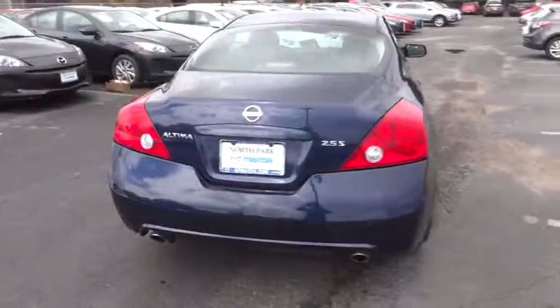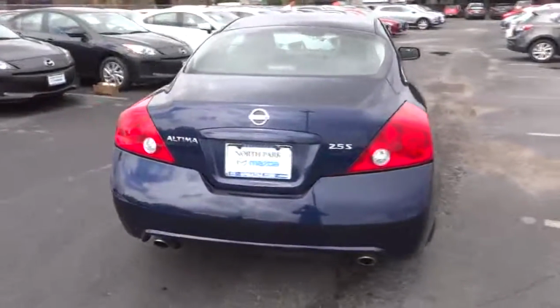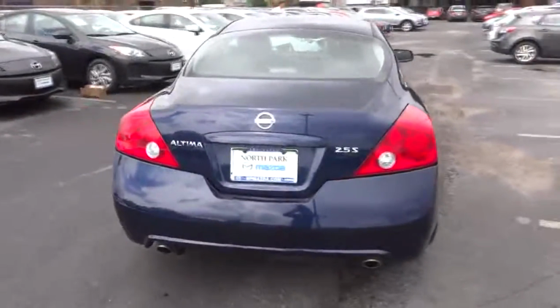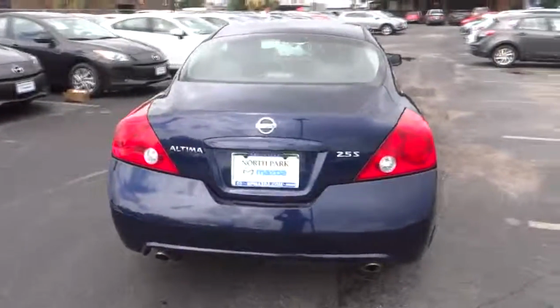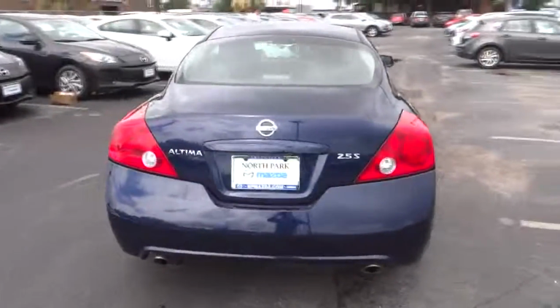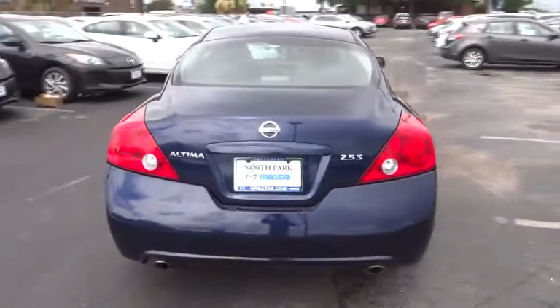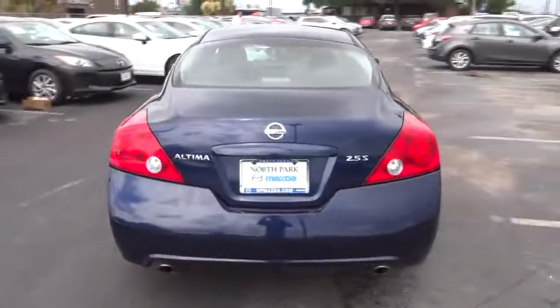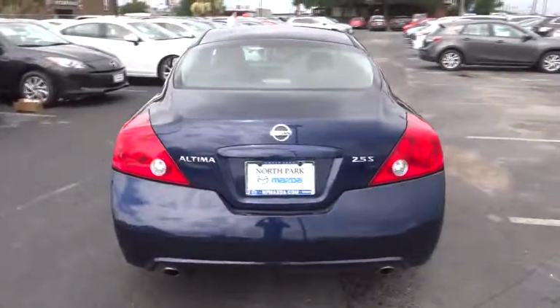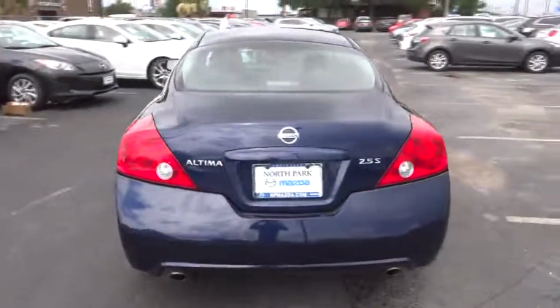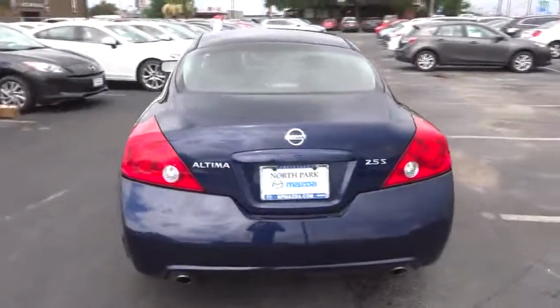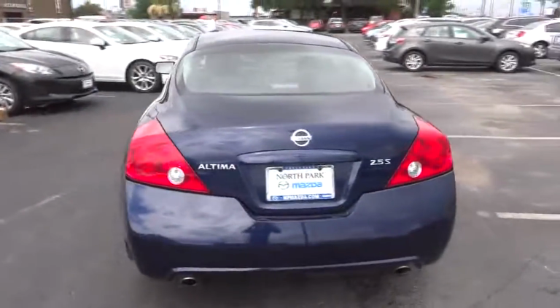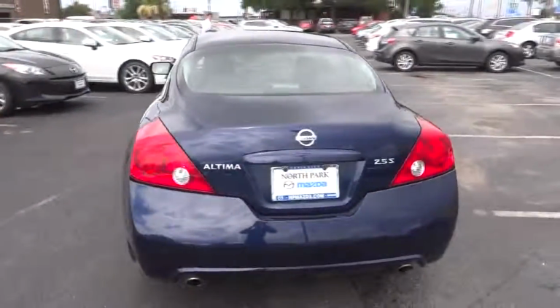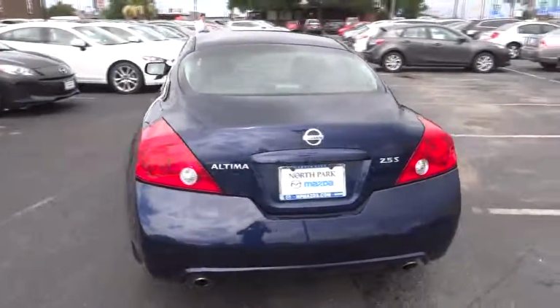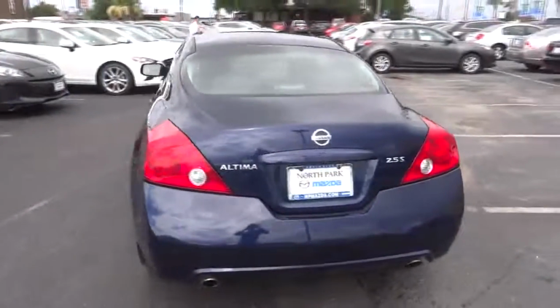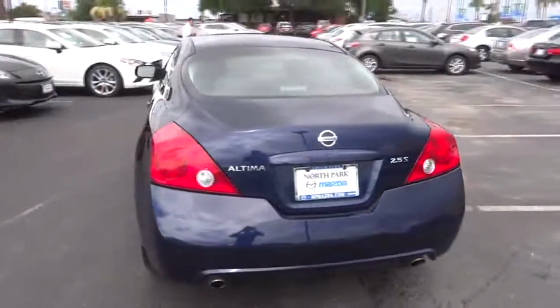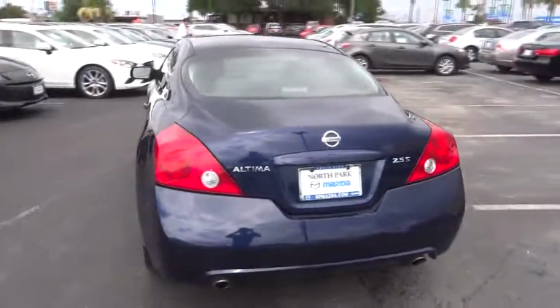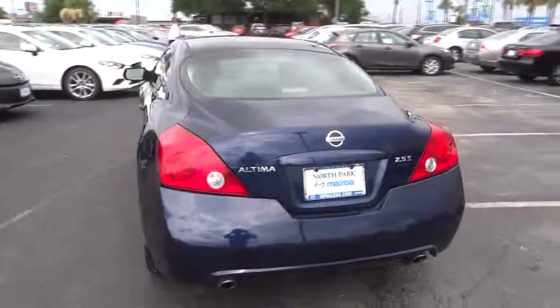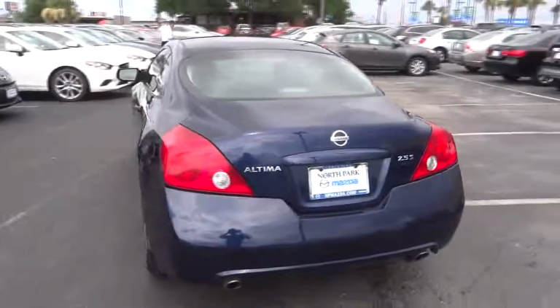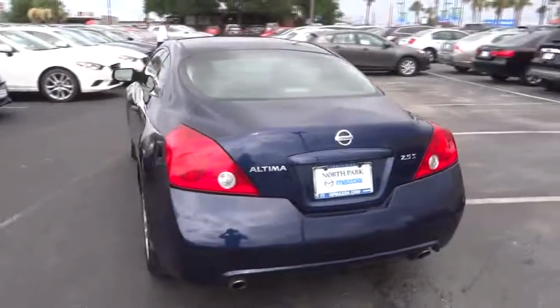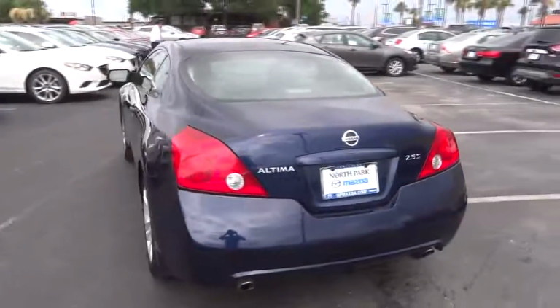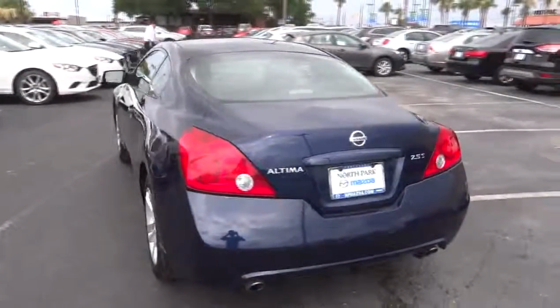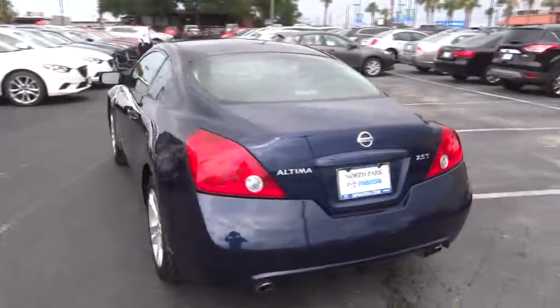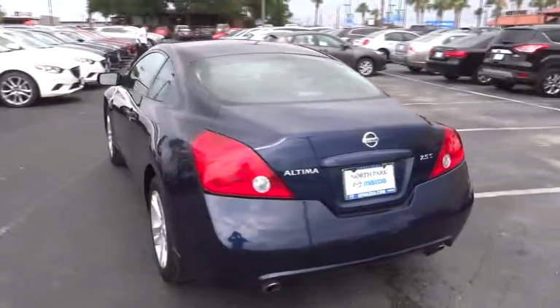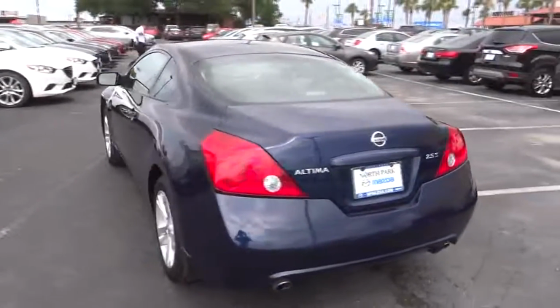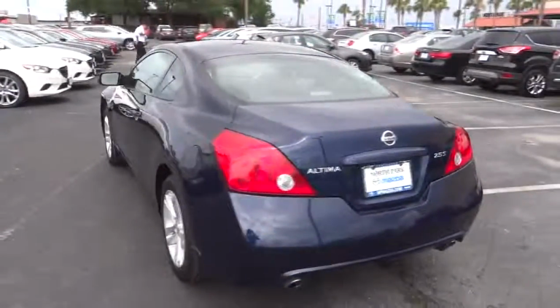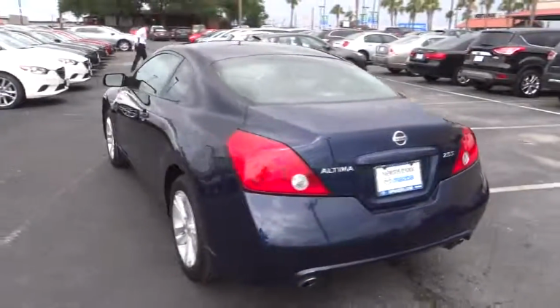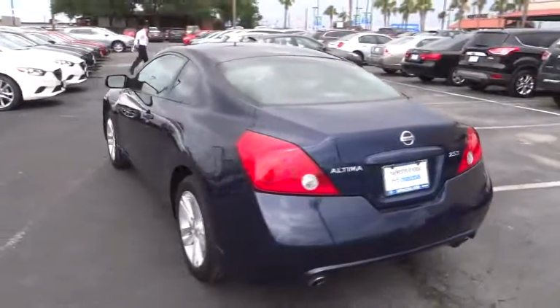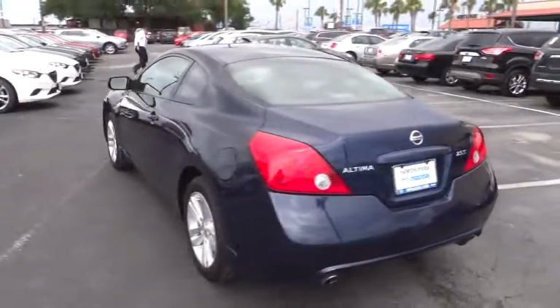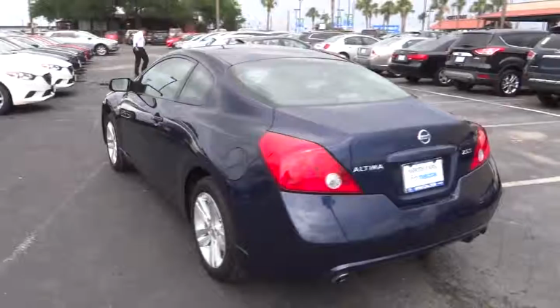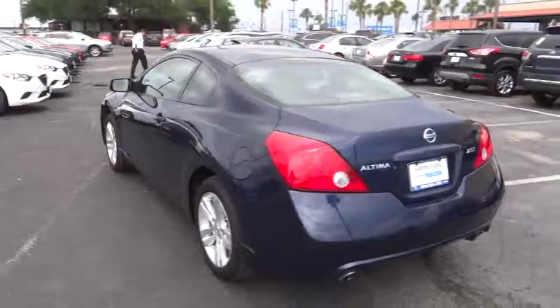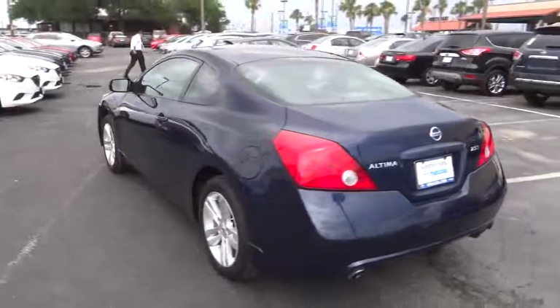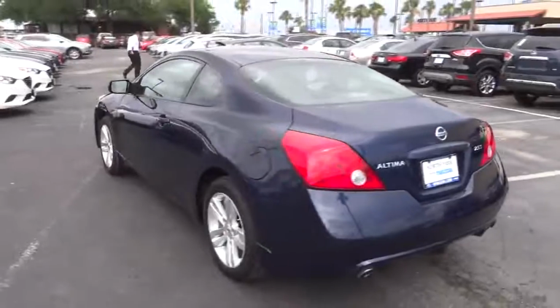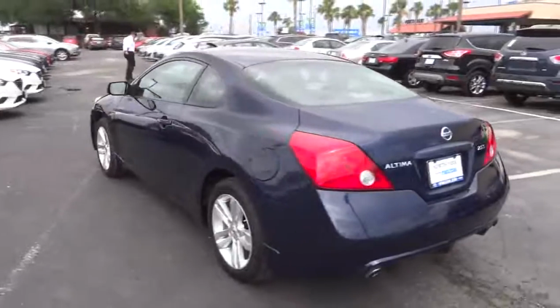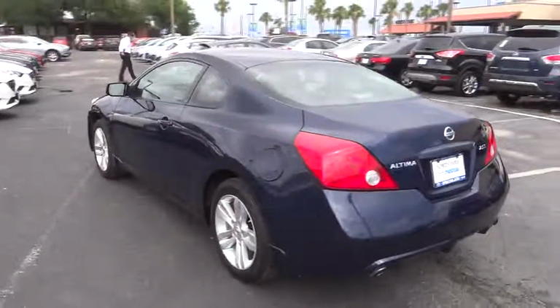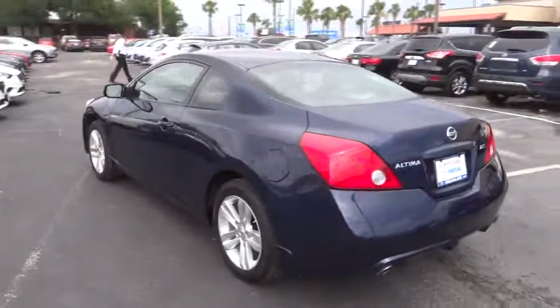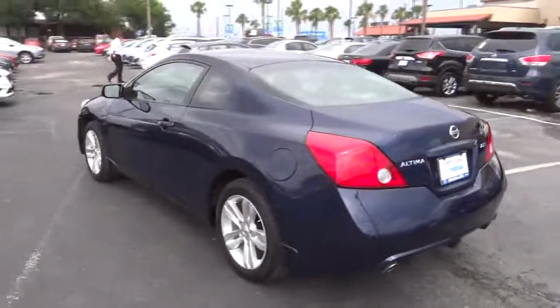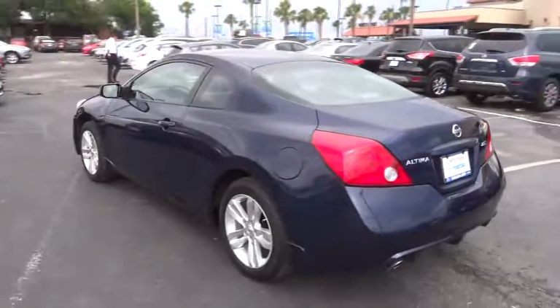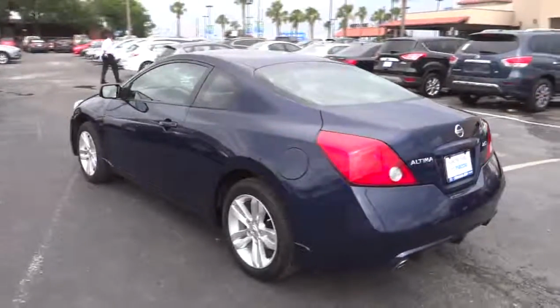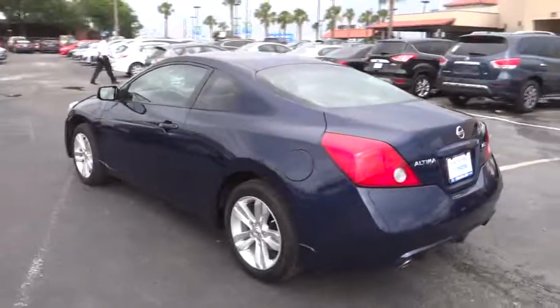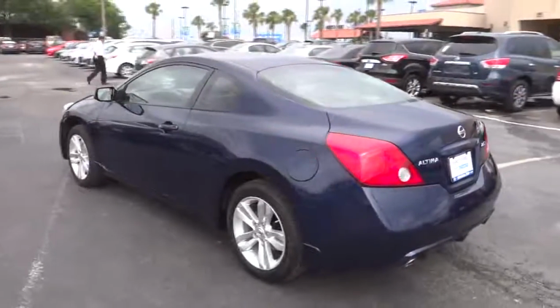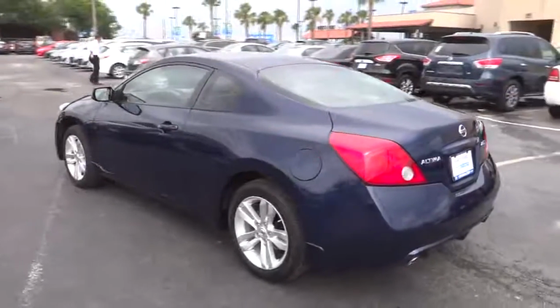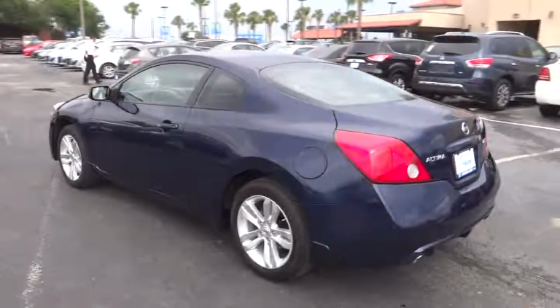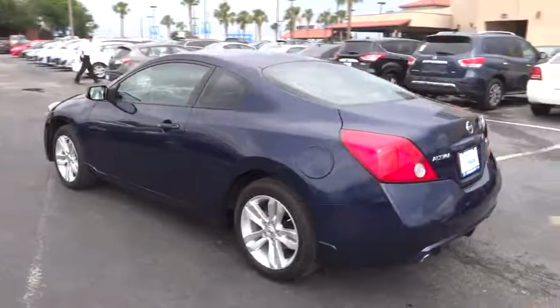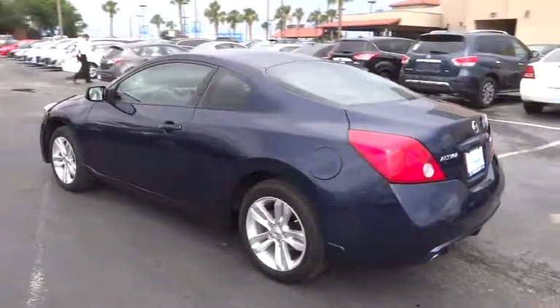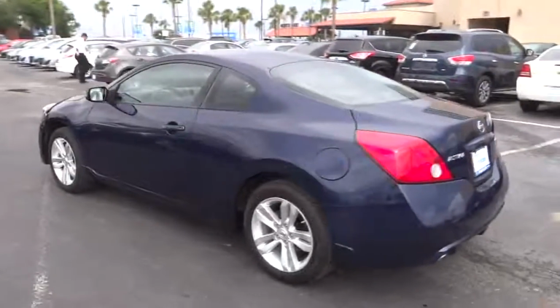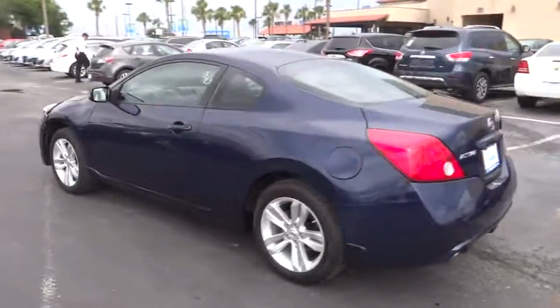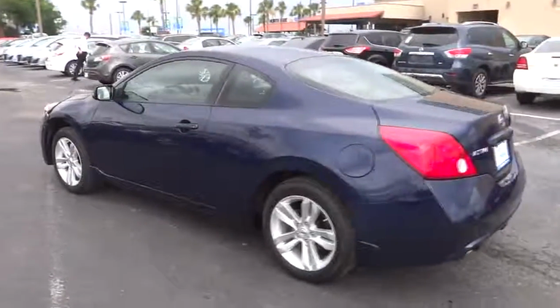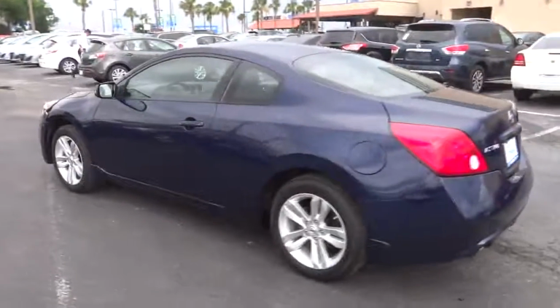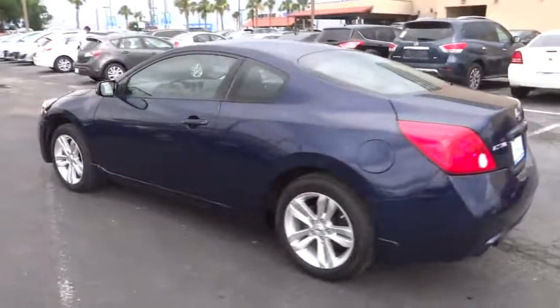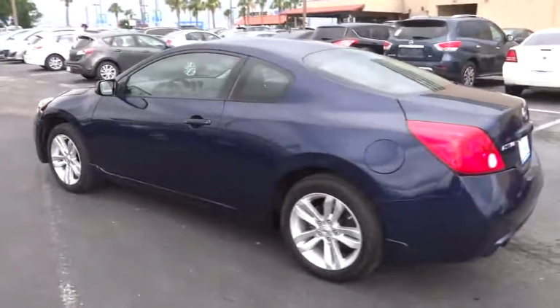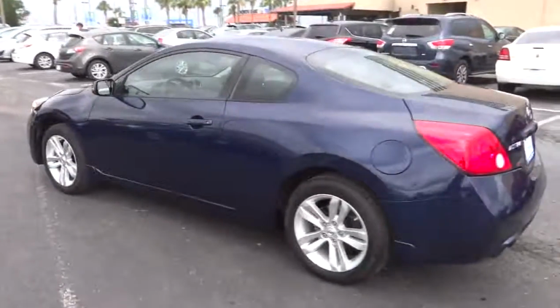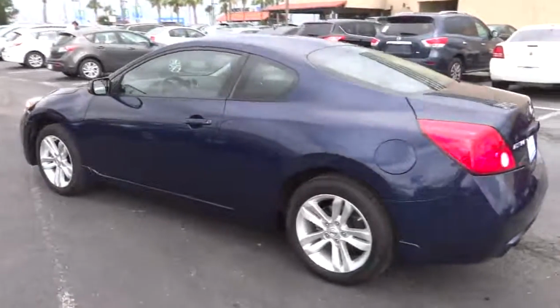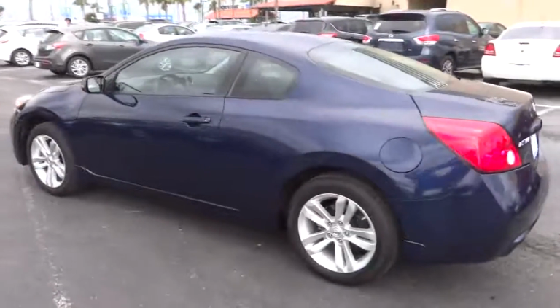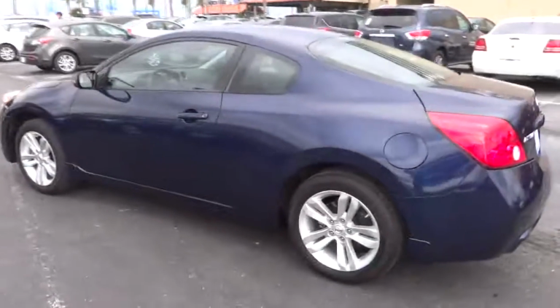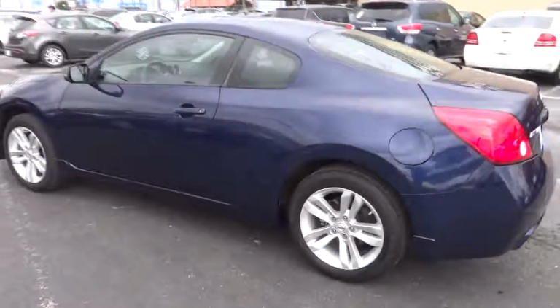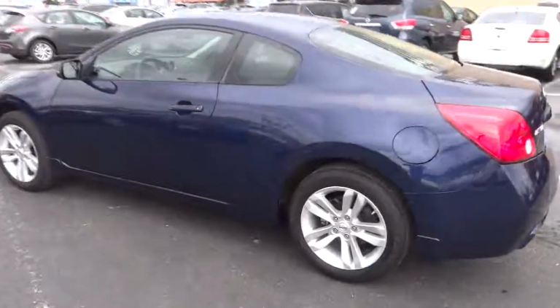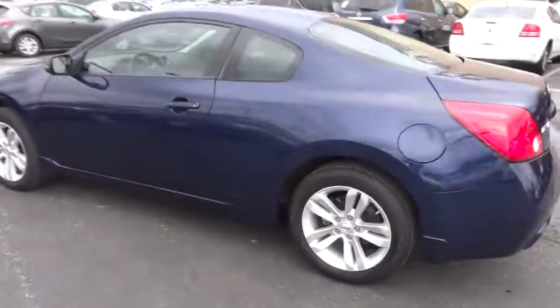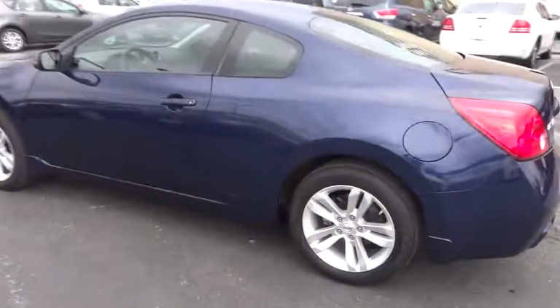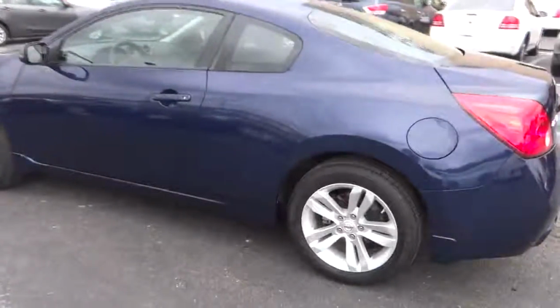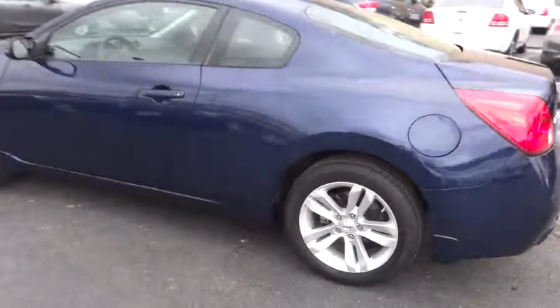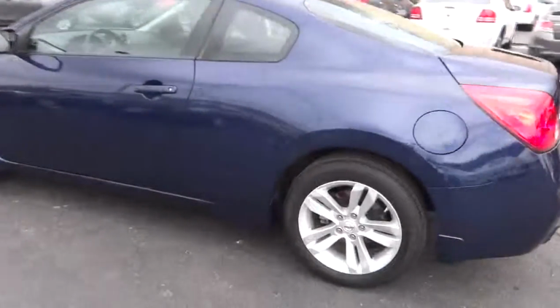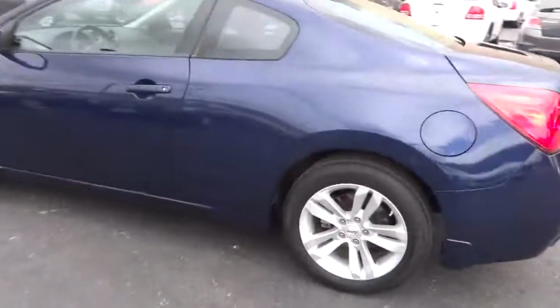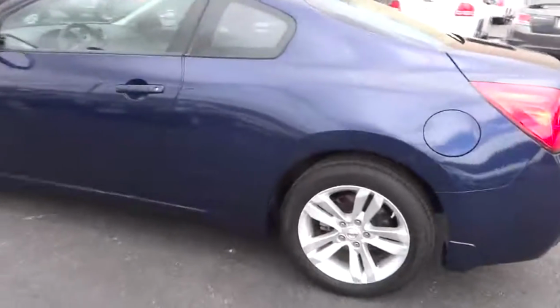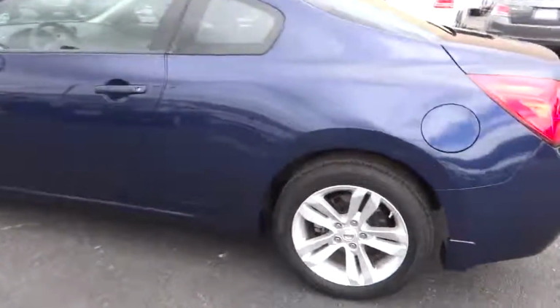It is priced below $25,000, and this vehicle has less than 20,000 miles. Here are some of this vehicle's great options.